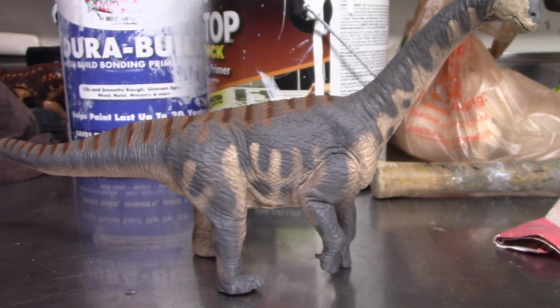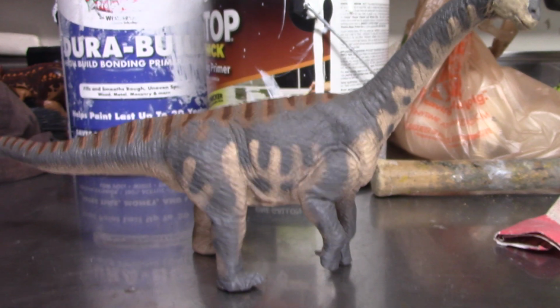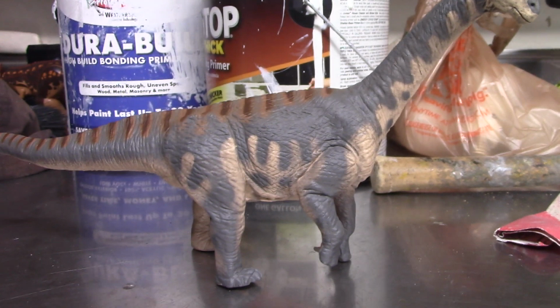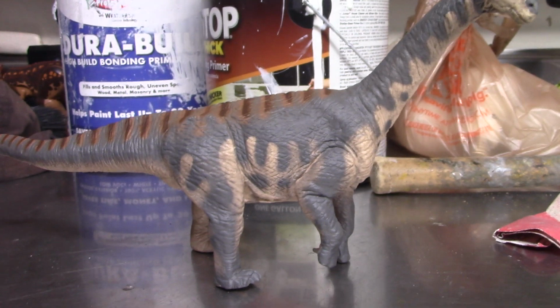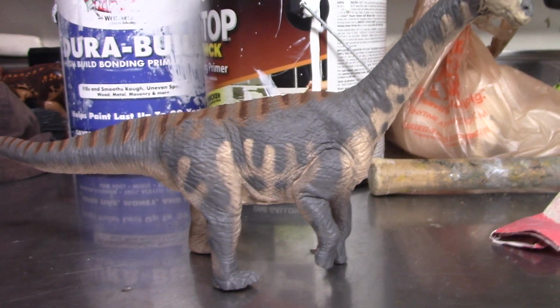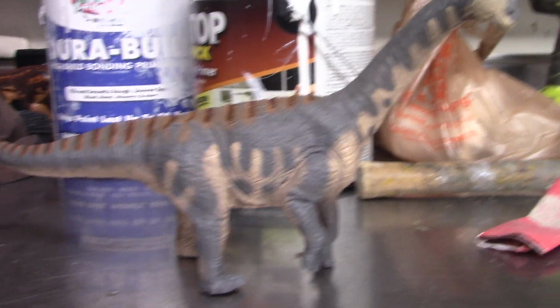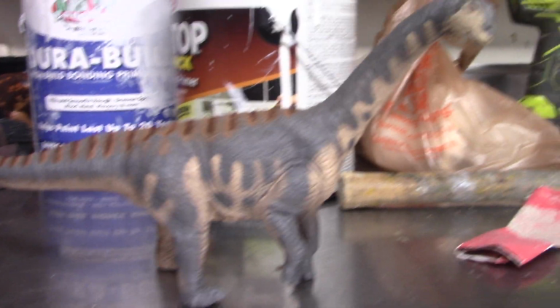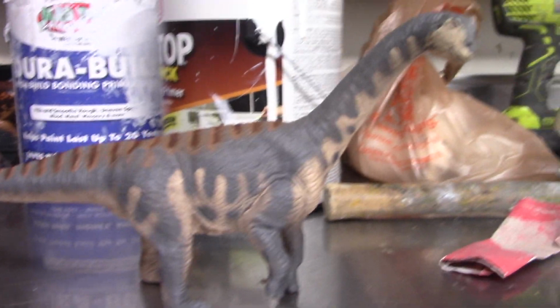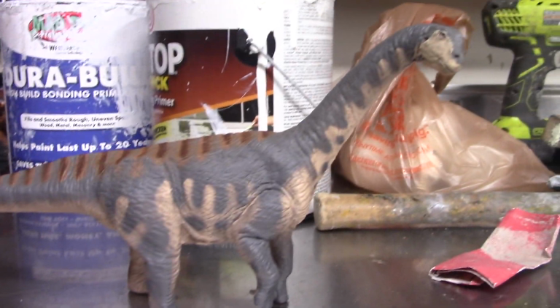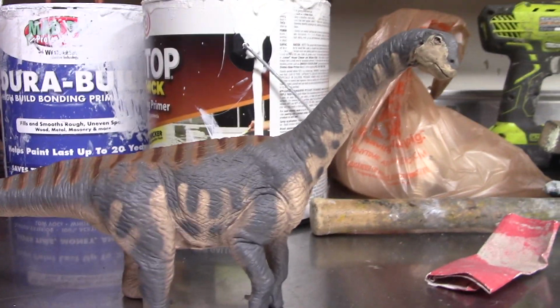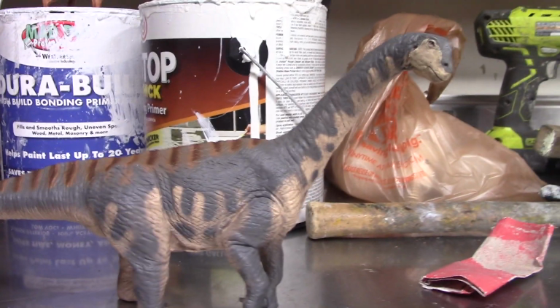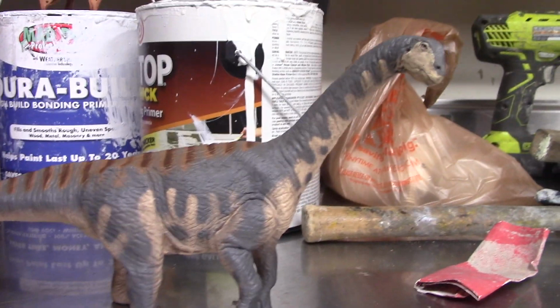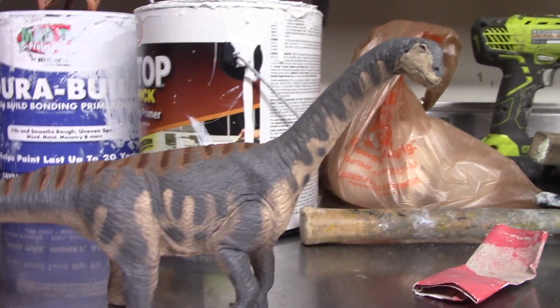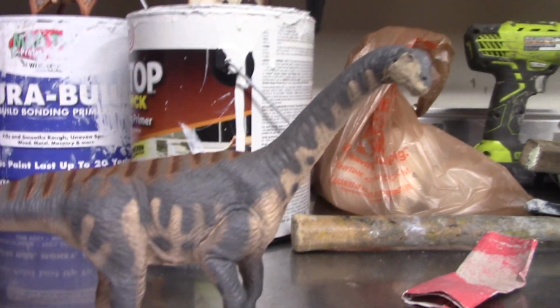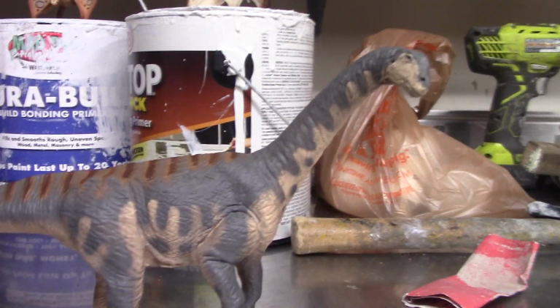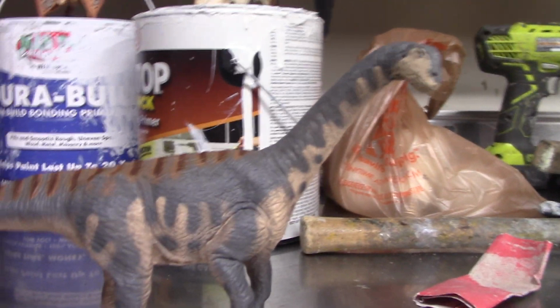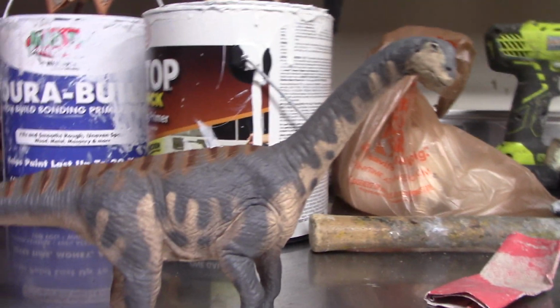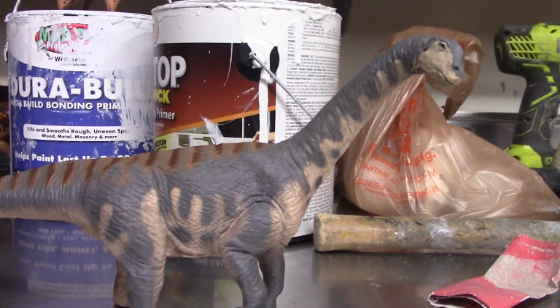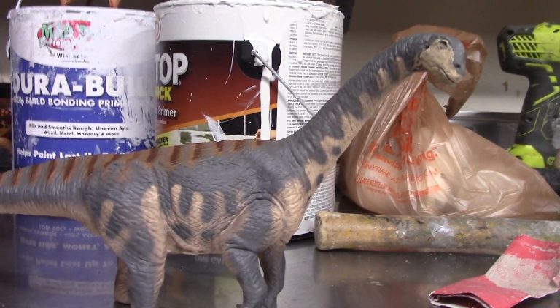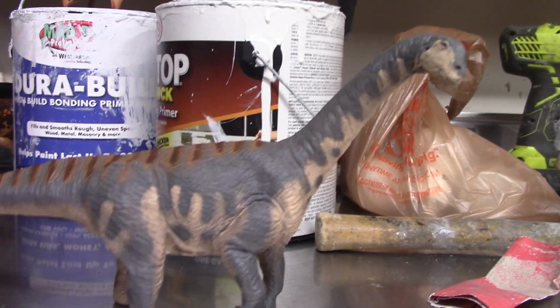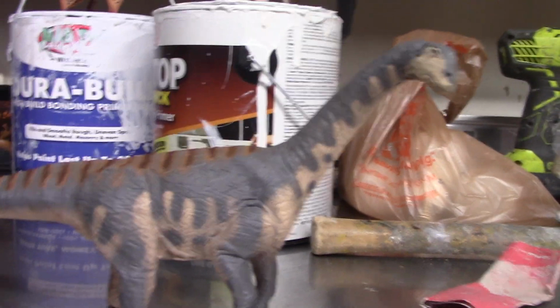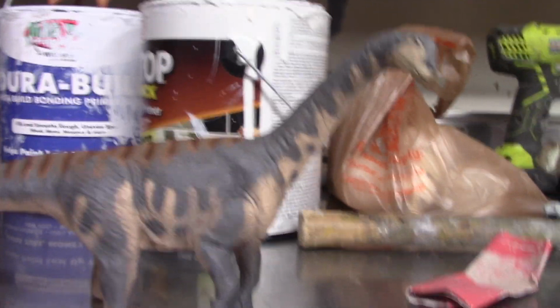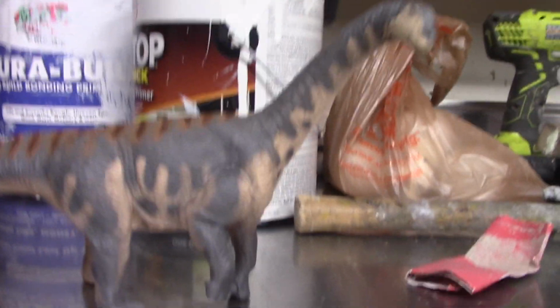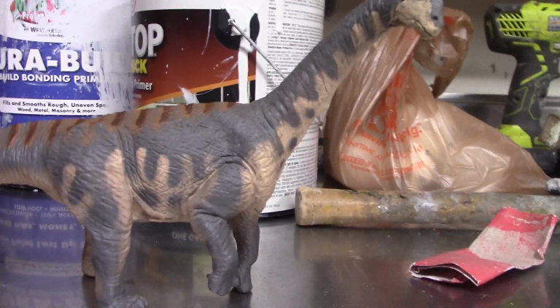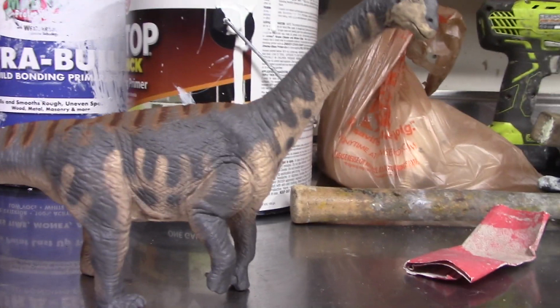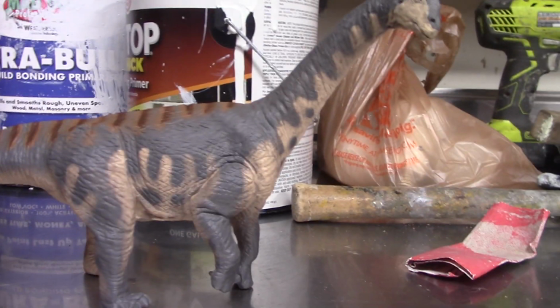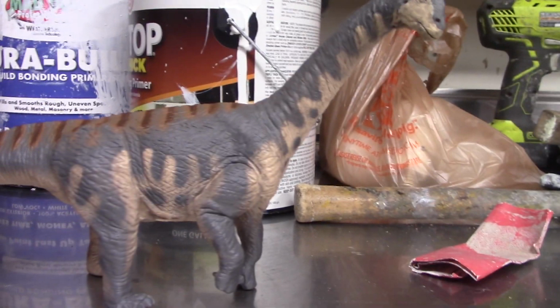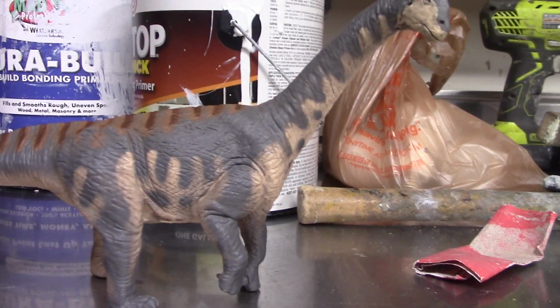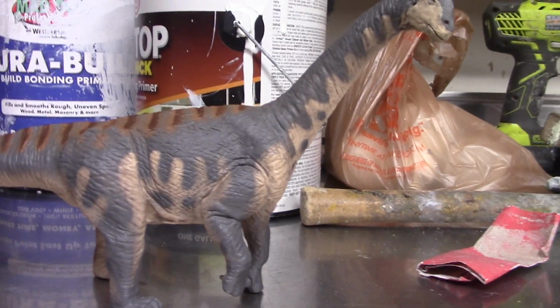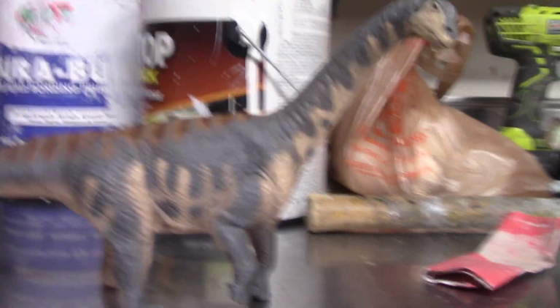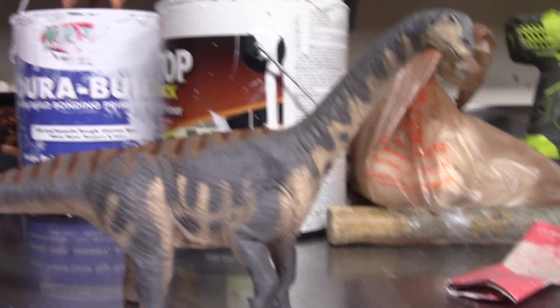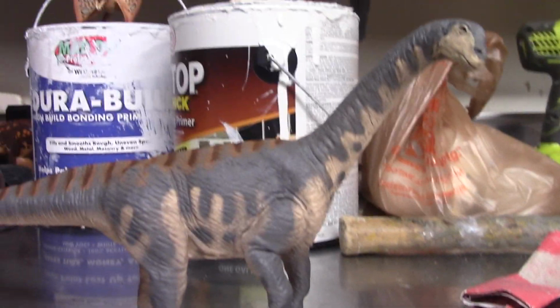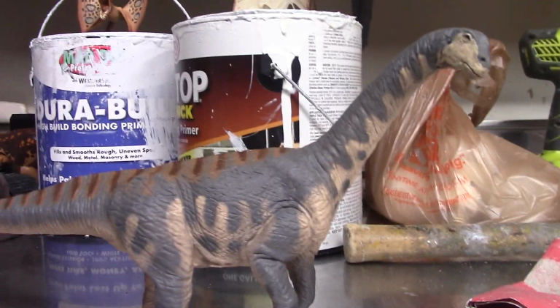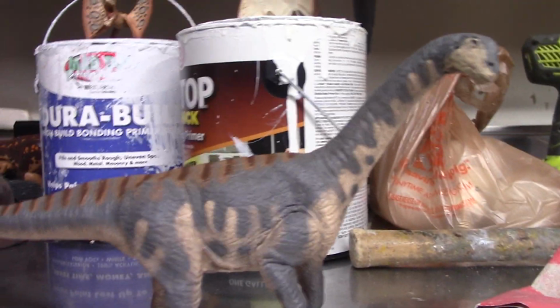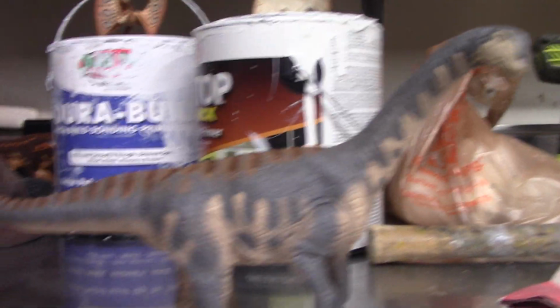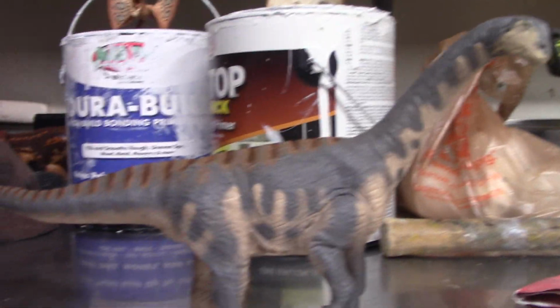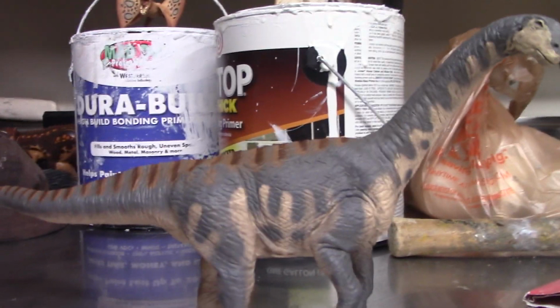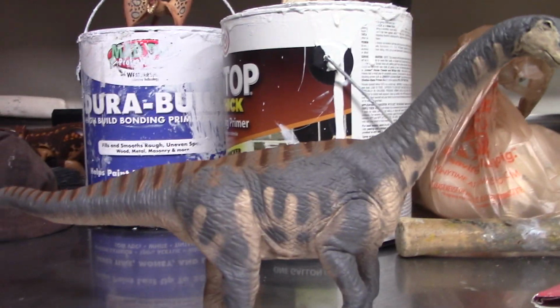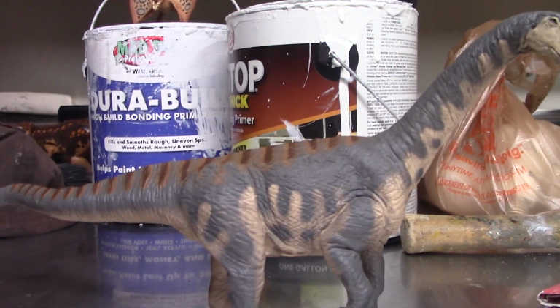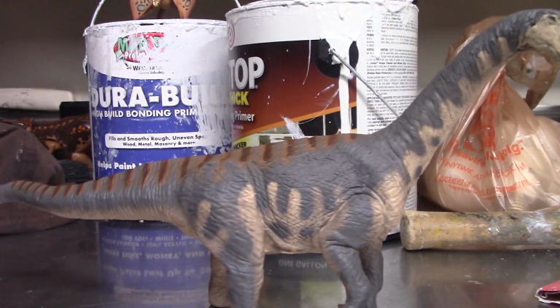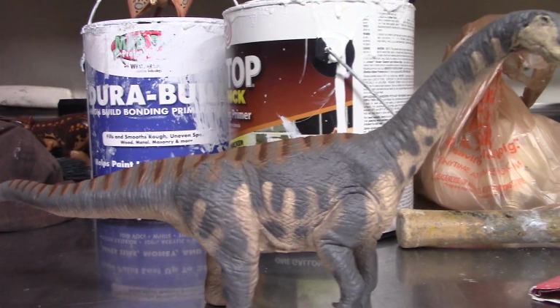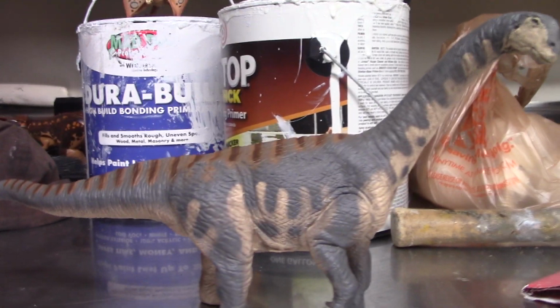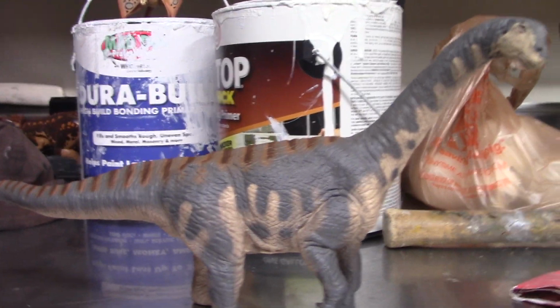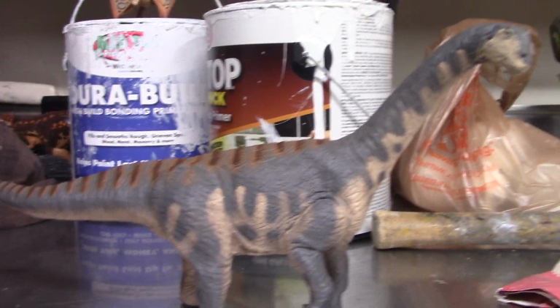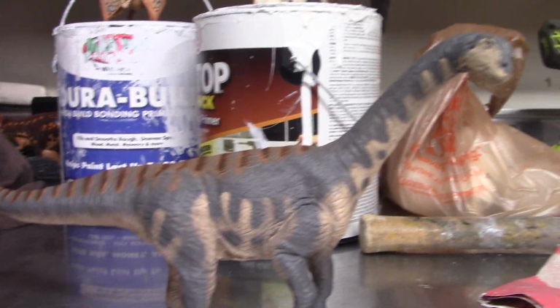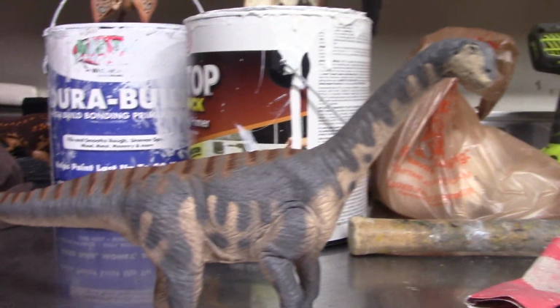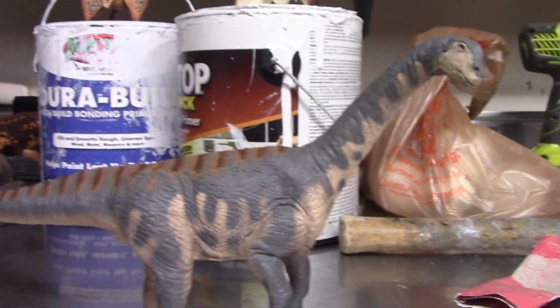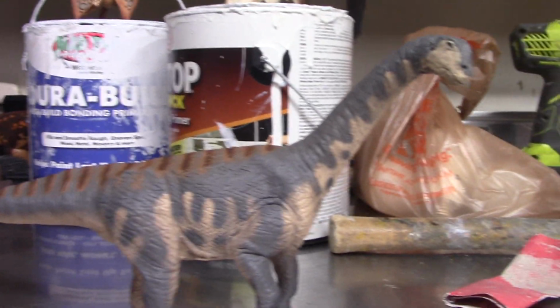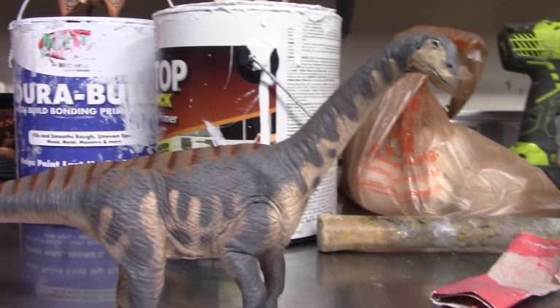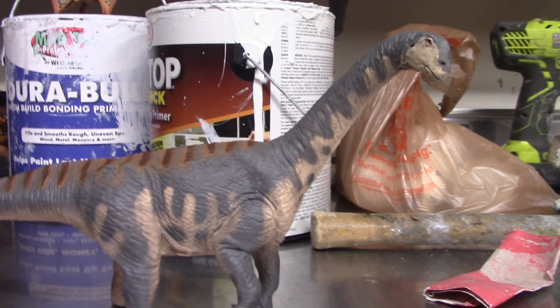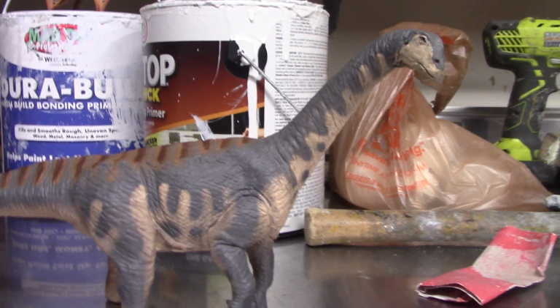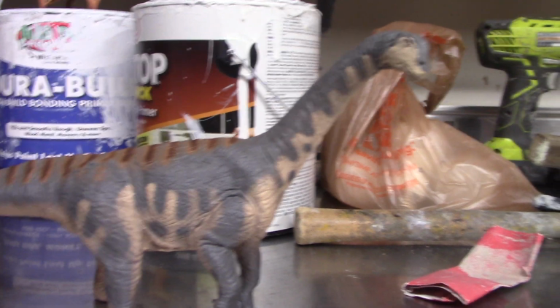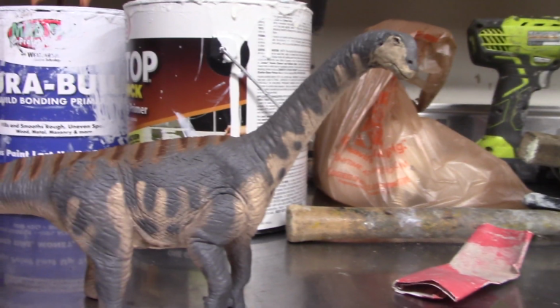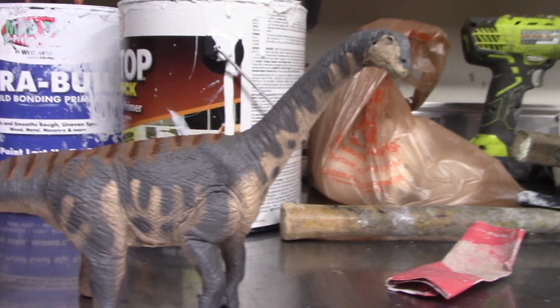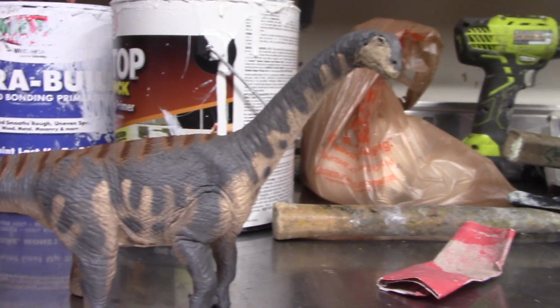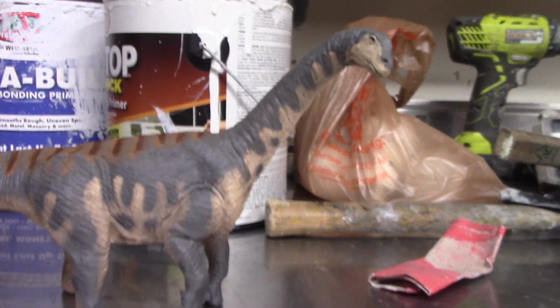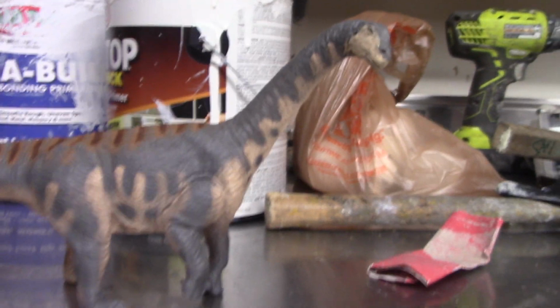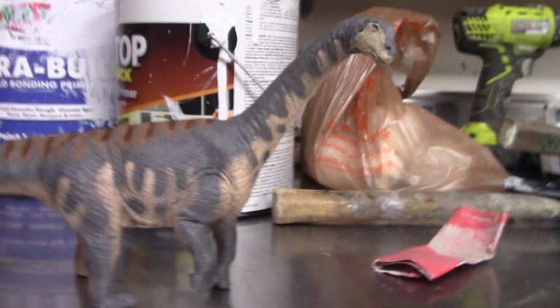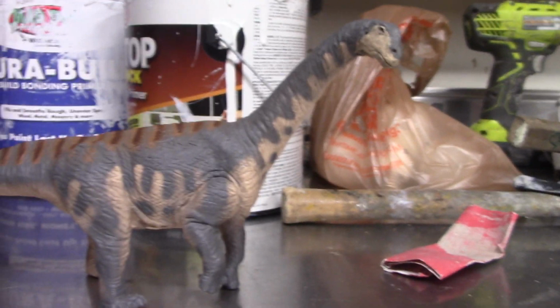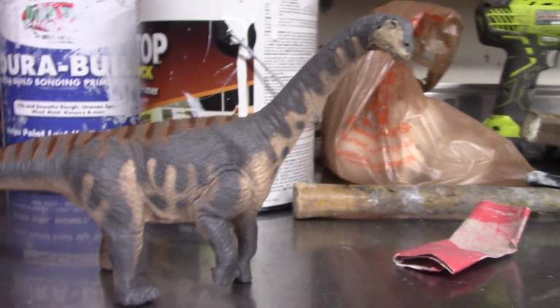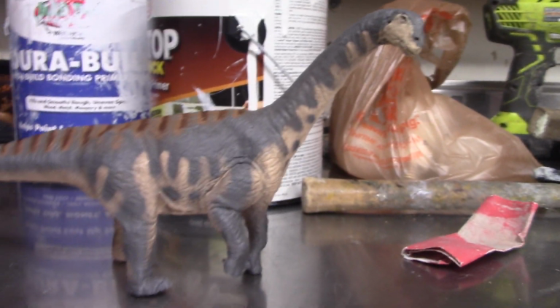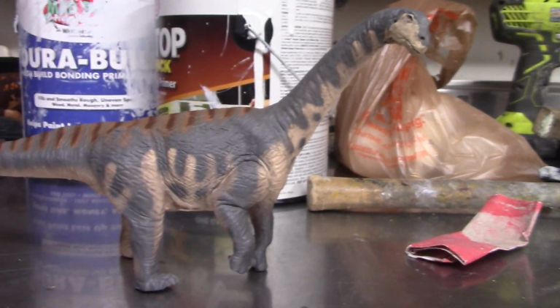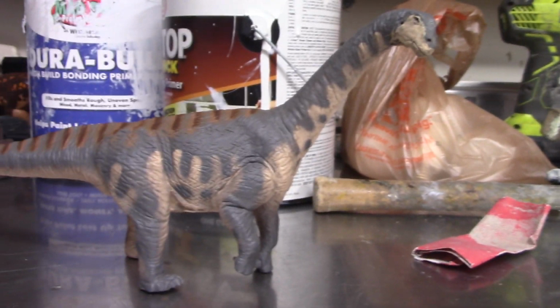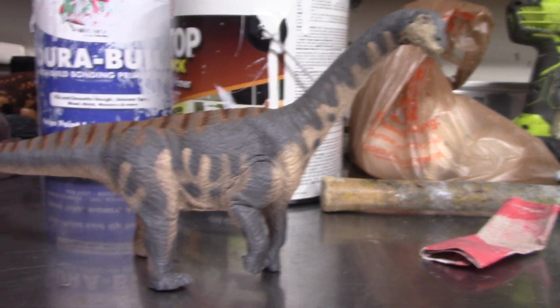Hey, what's going on guys? Brayden here. Today we're taking a look at the Safari Limited 2019 Camarasaurus.